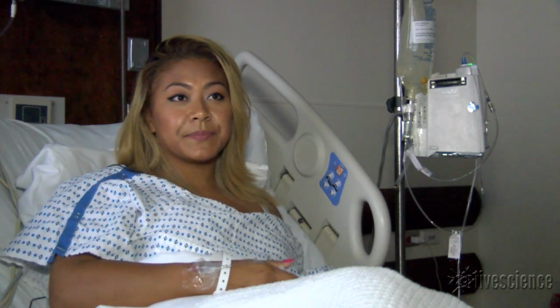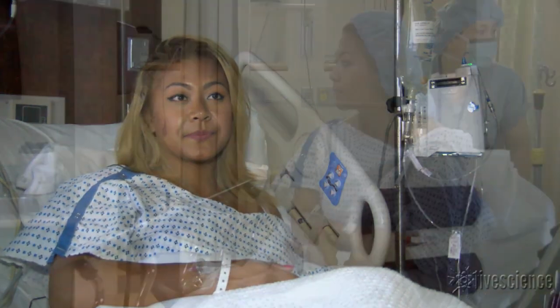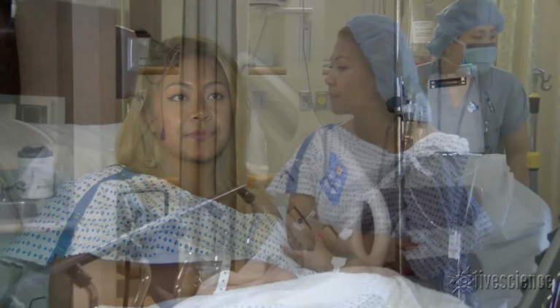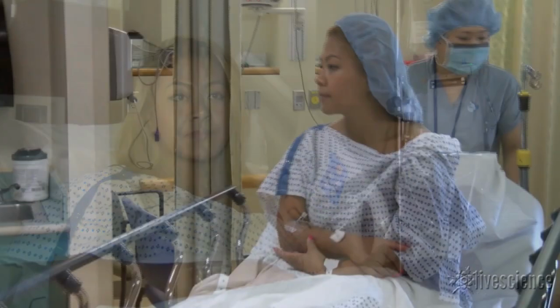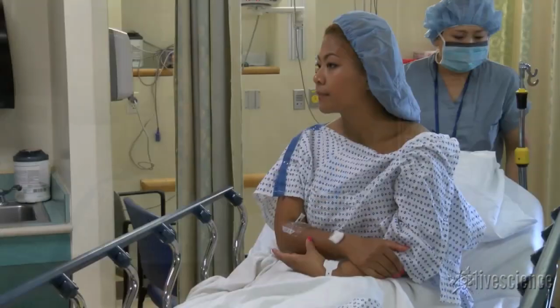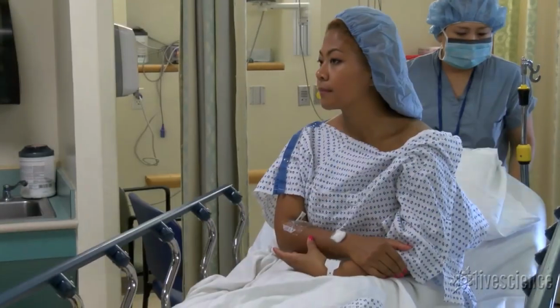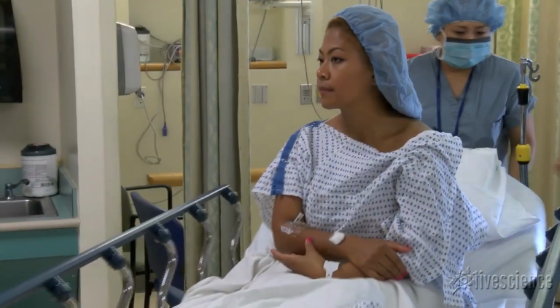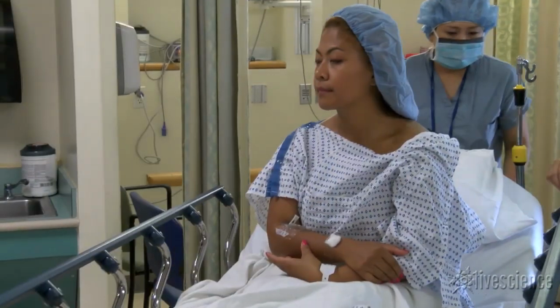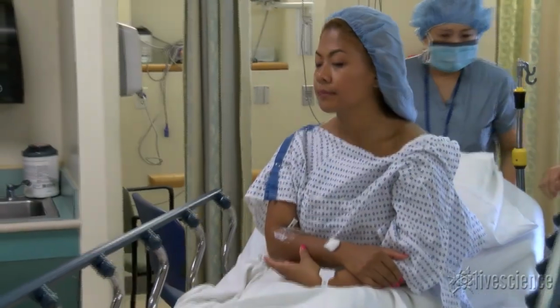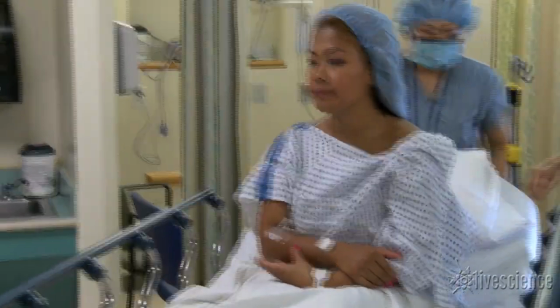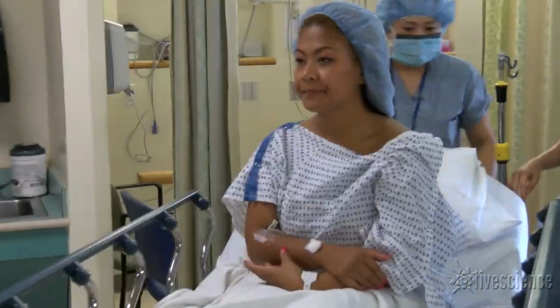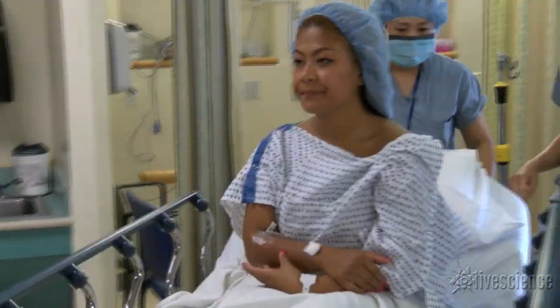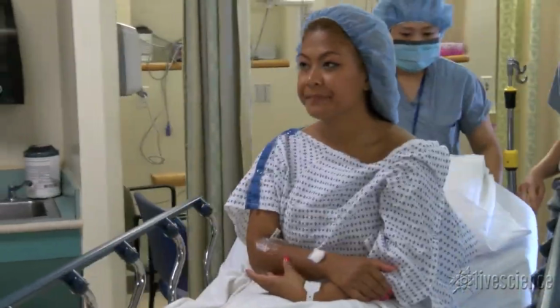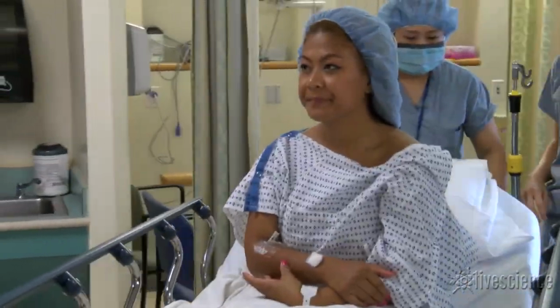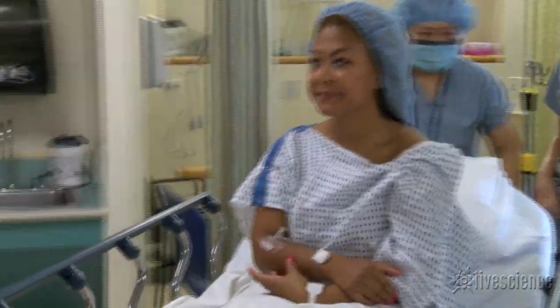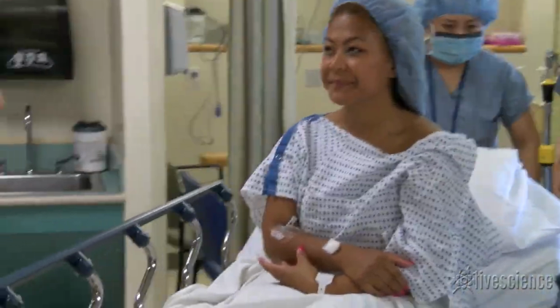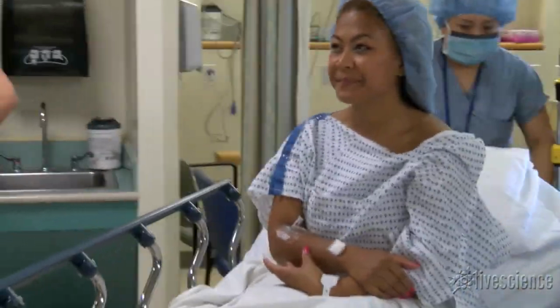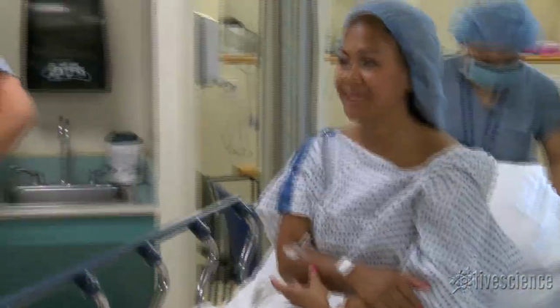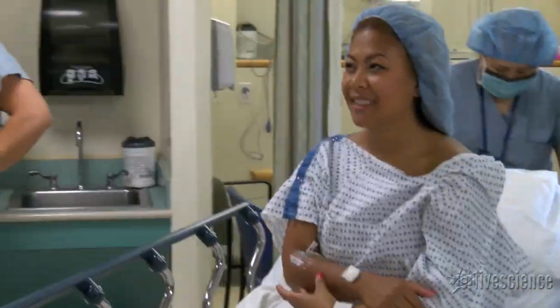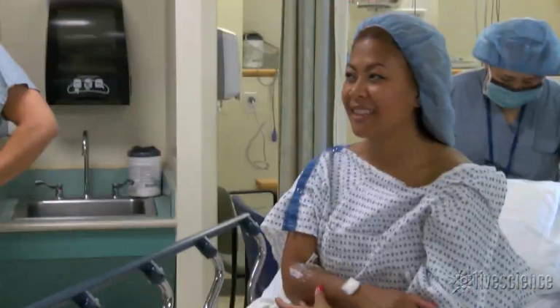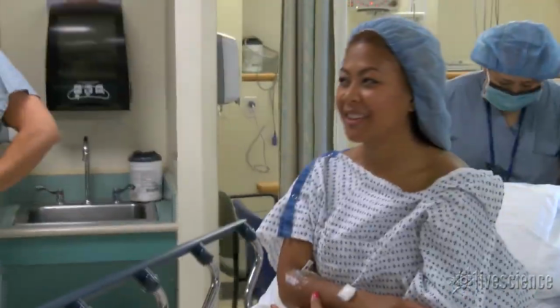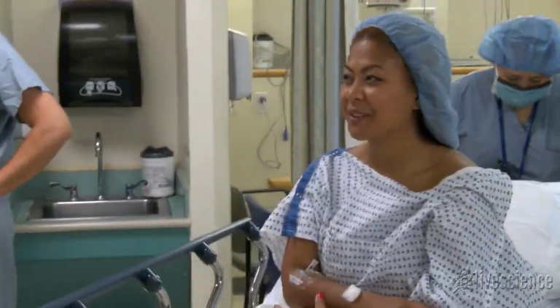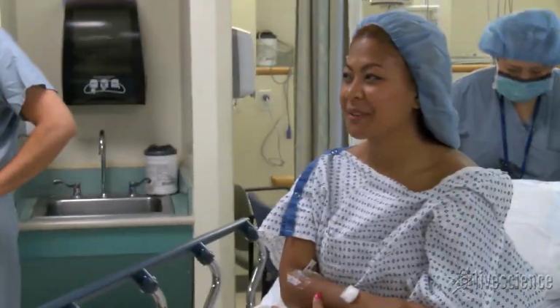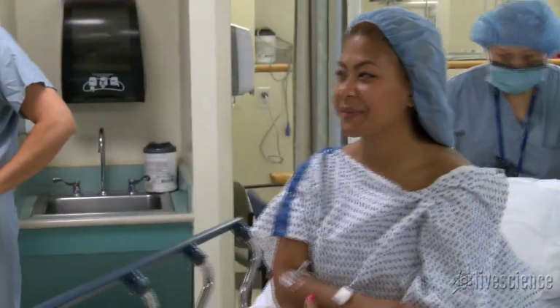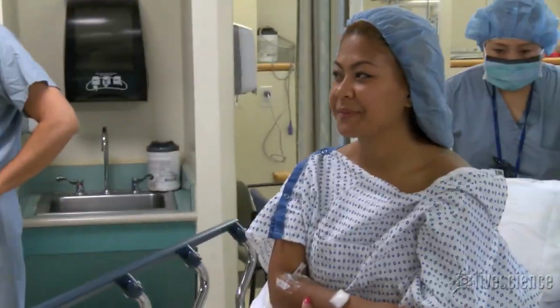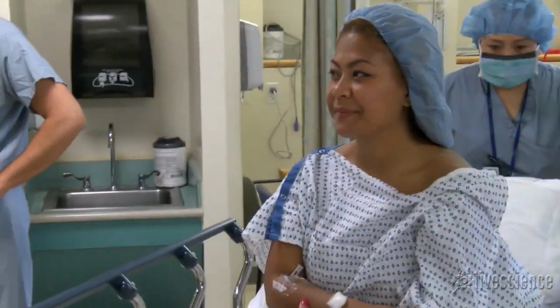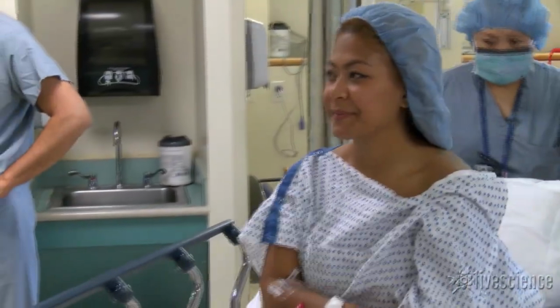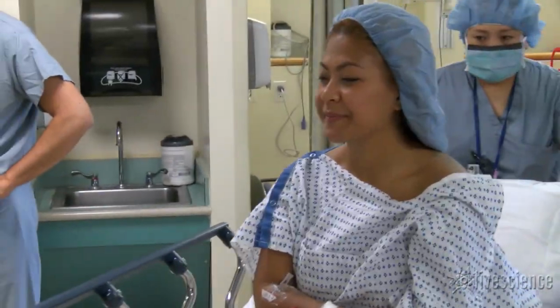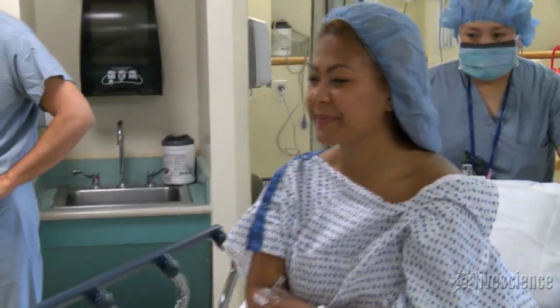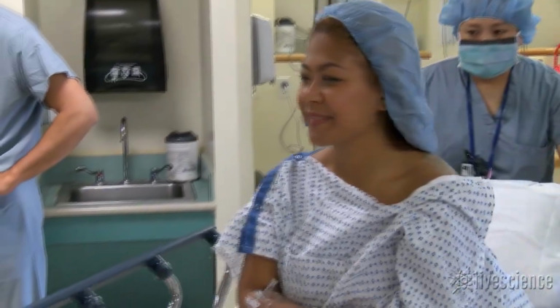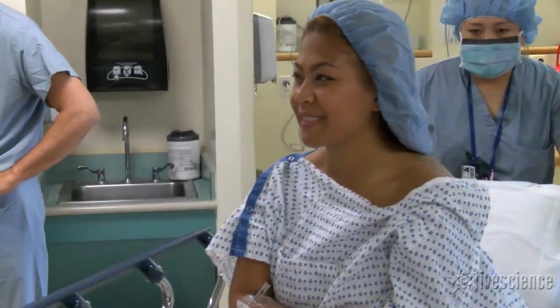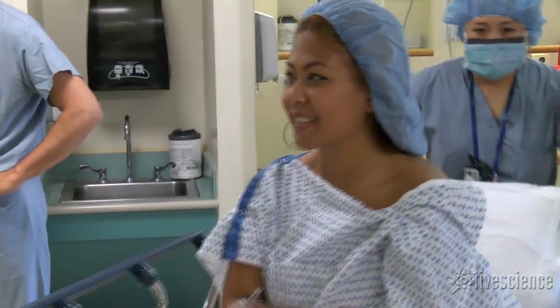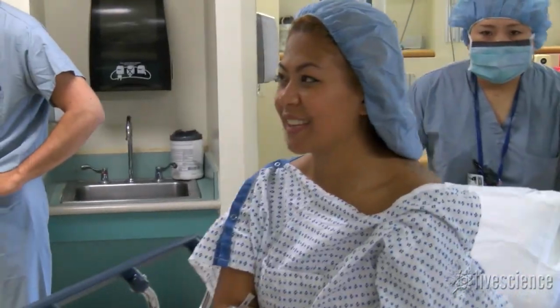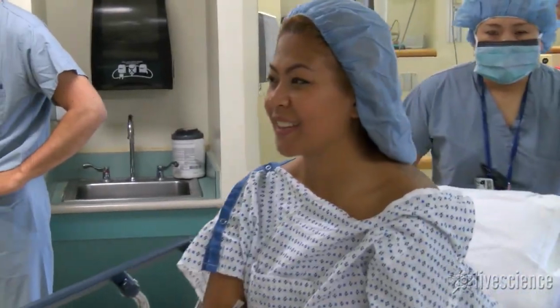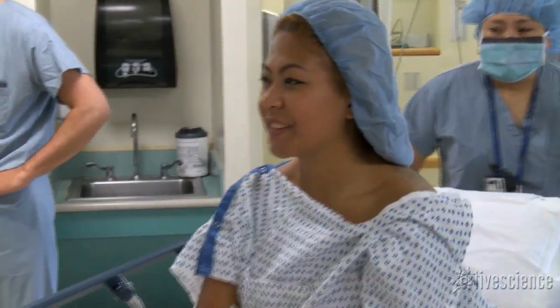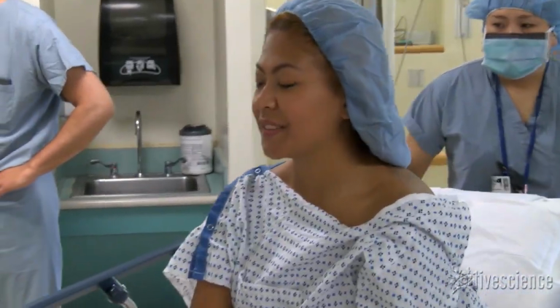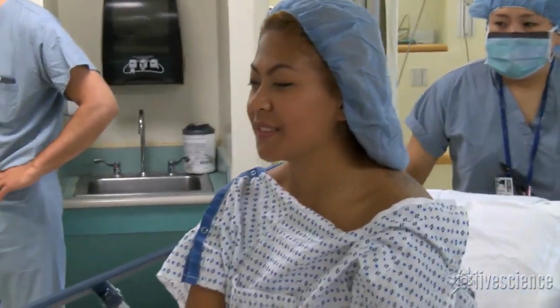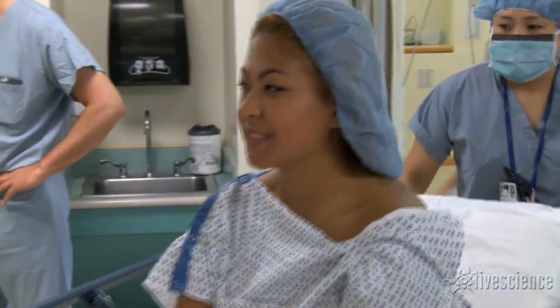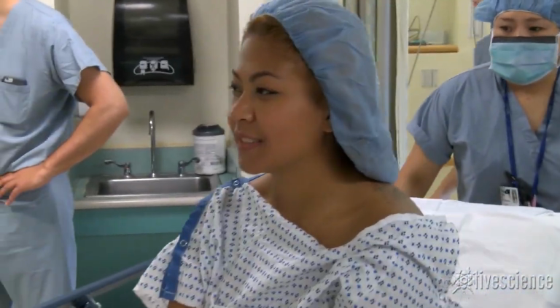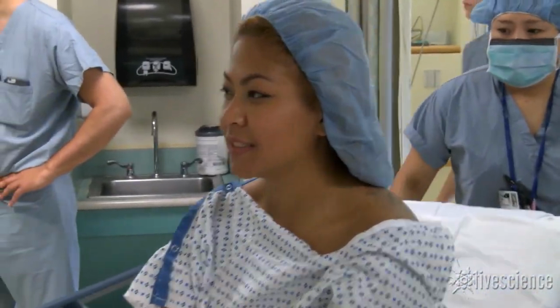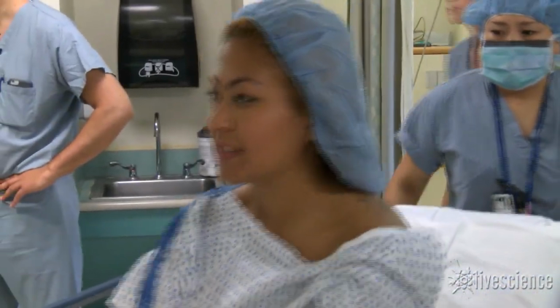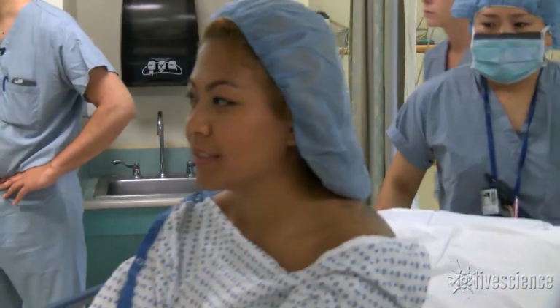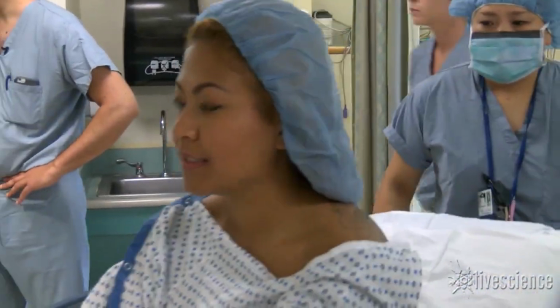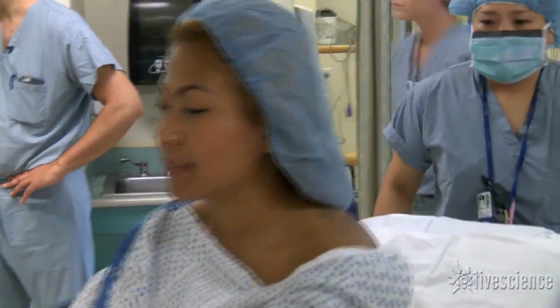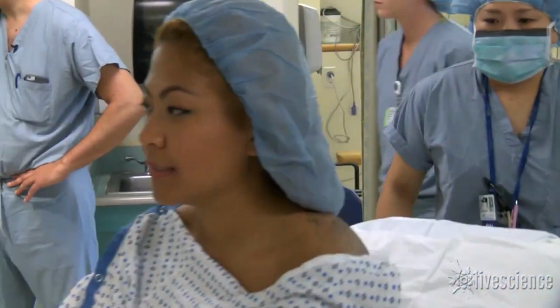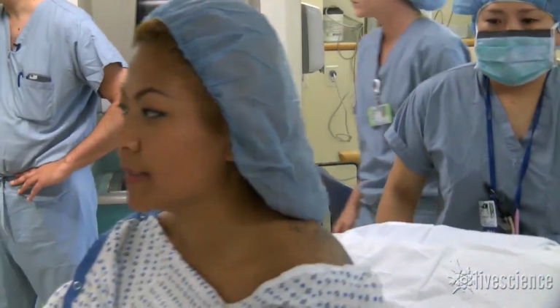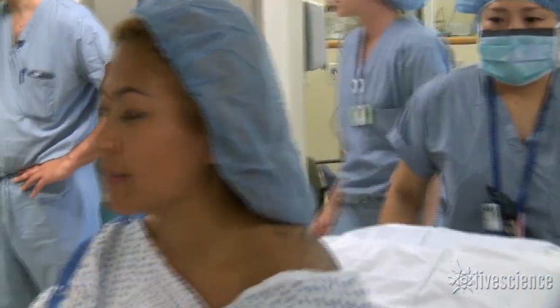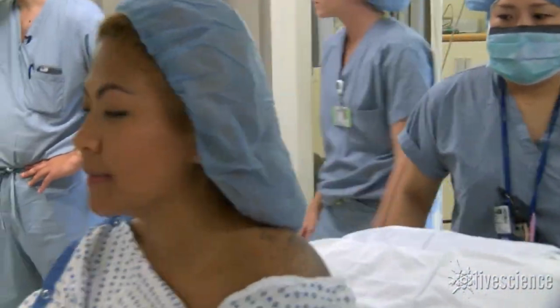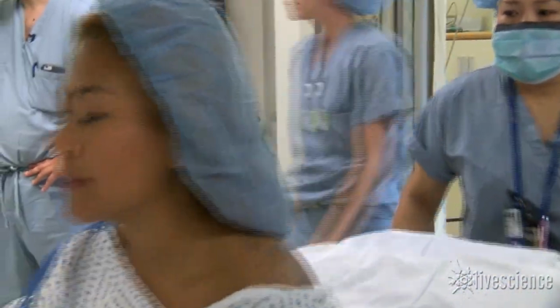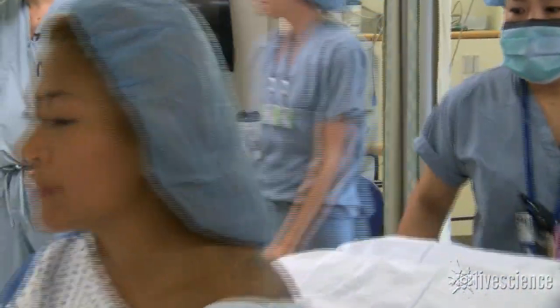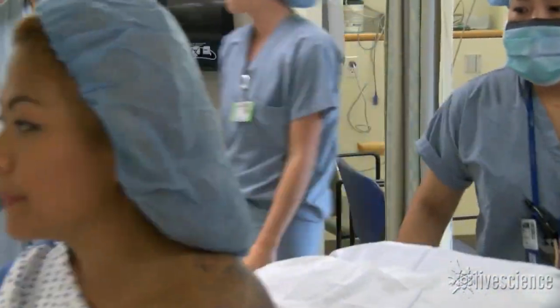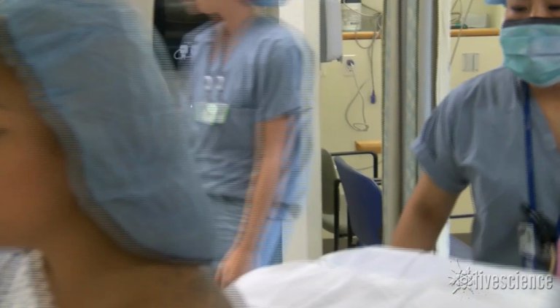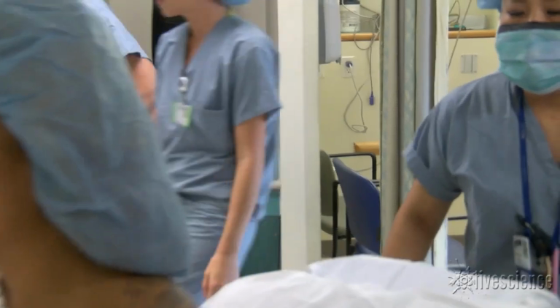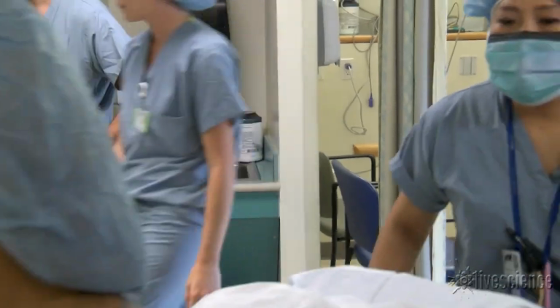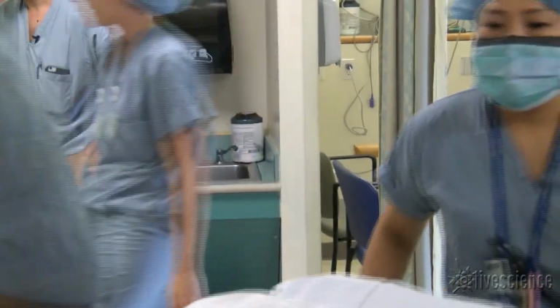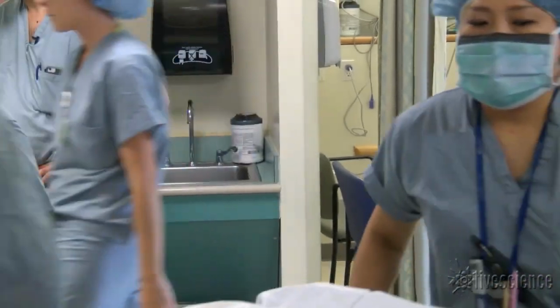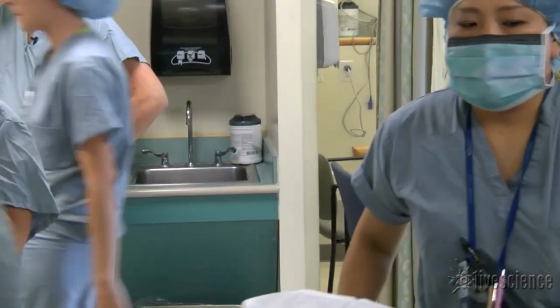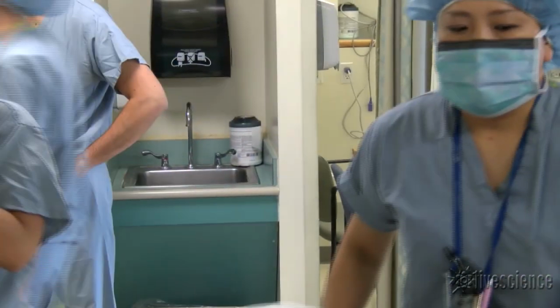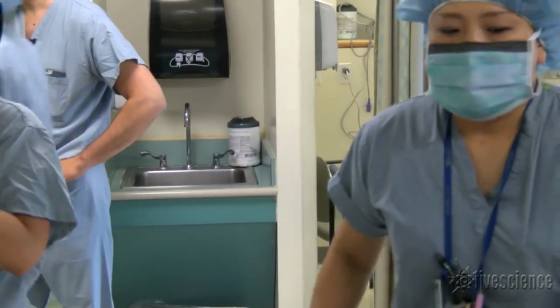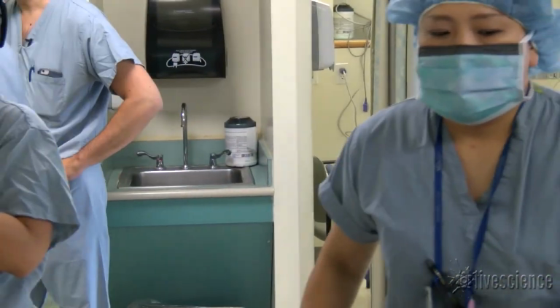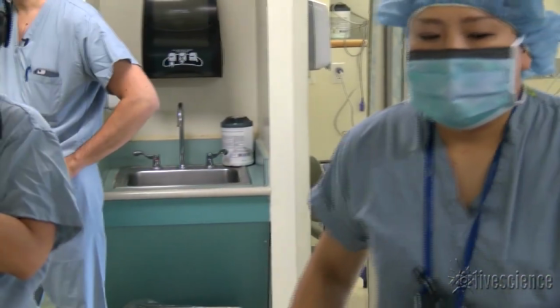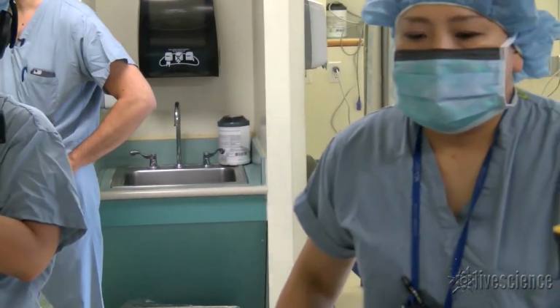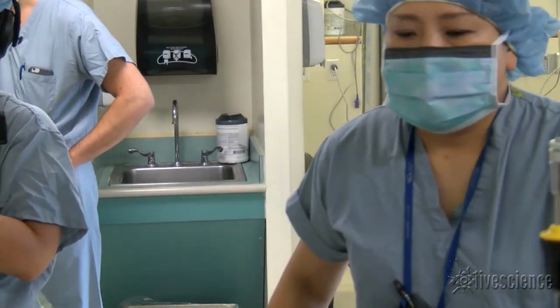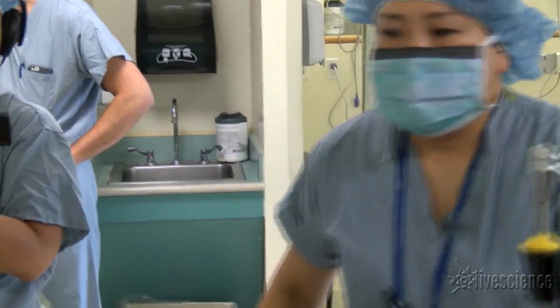That sounds like the voice of personal experience. And for Live Science, I'm Dave Brody.